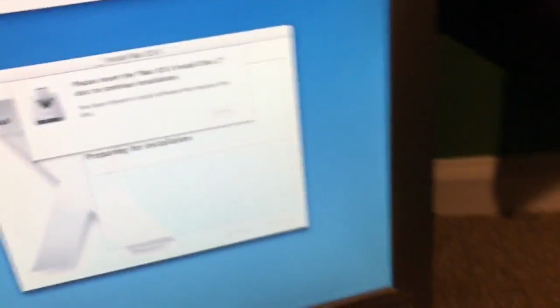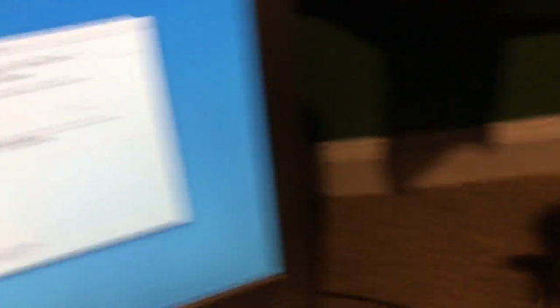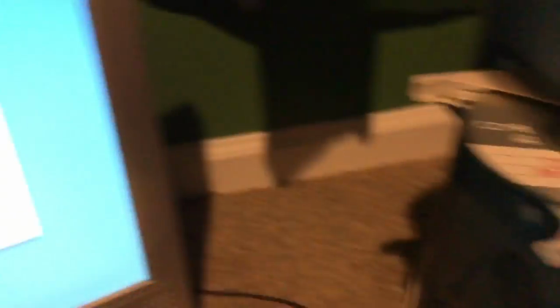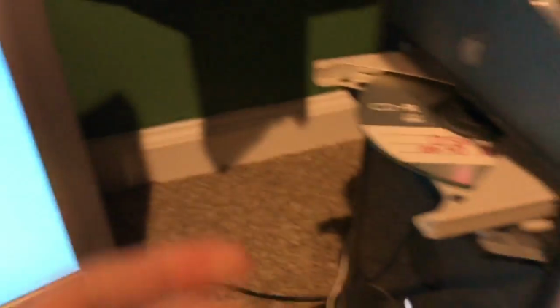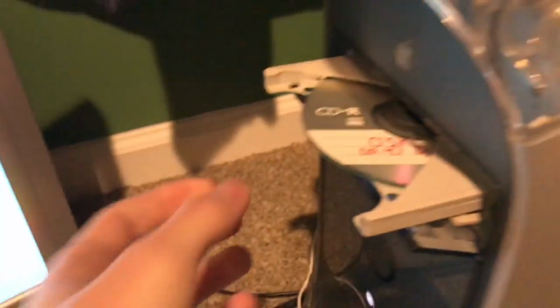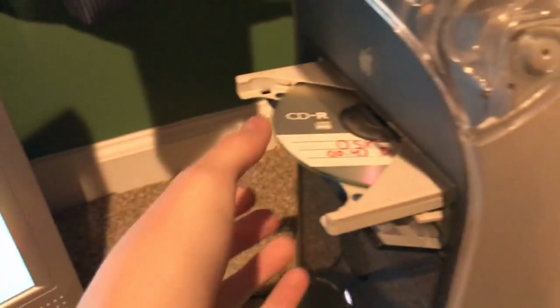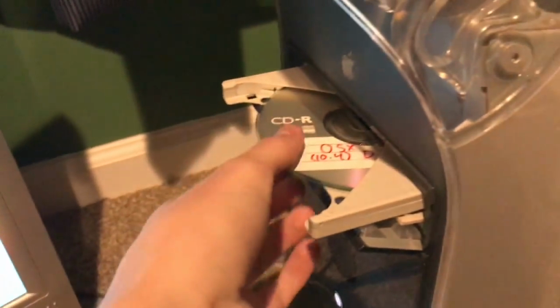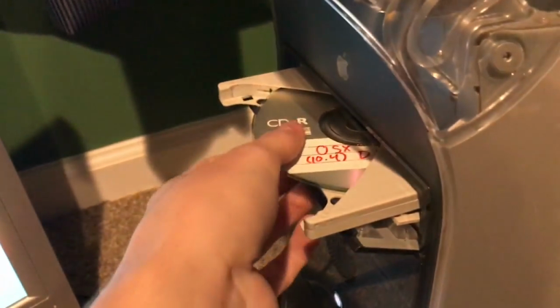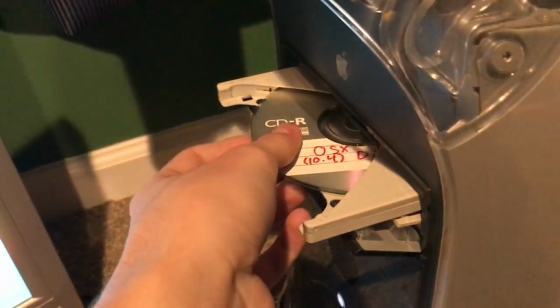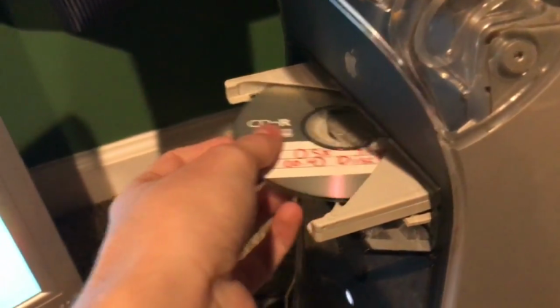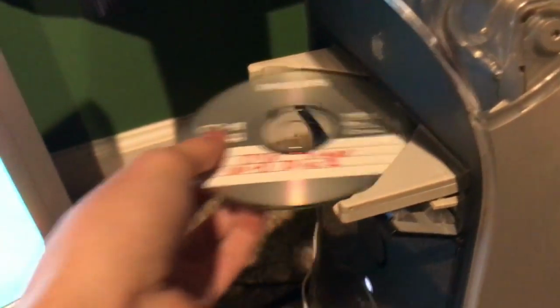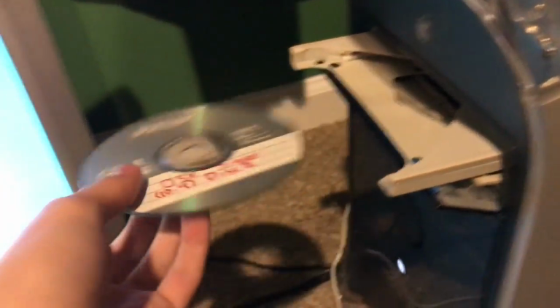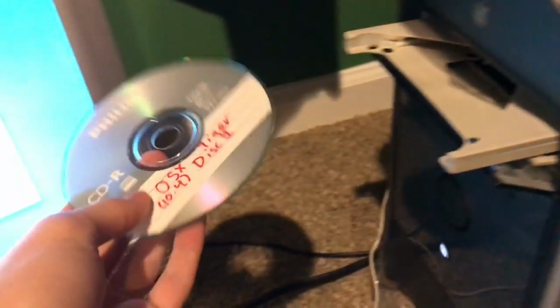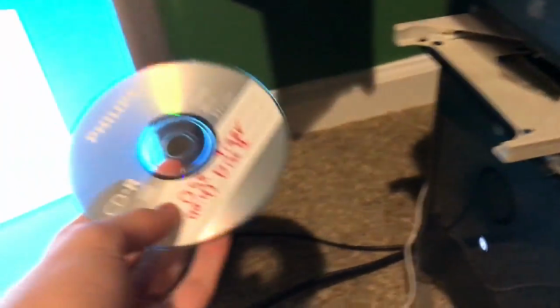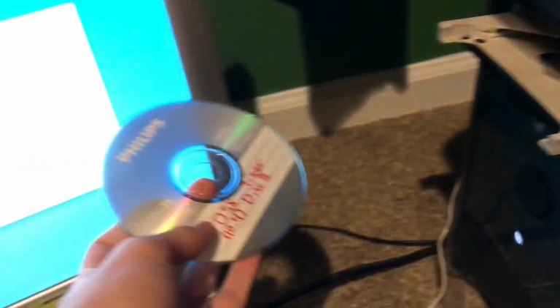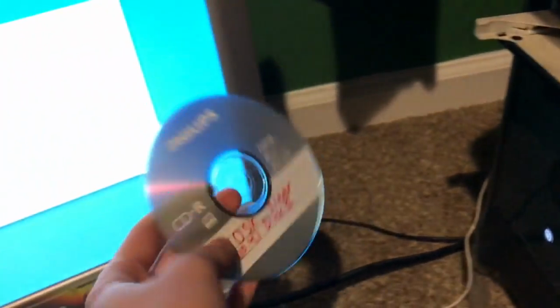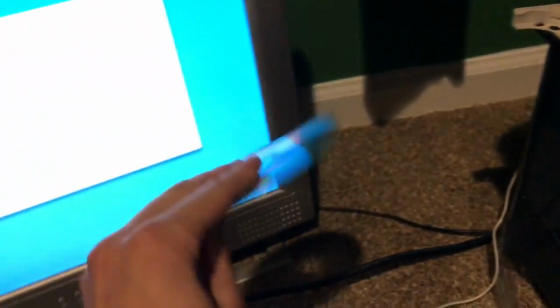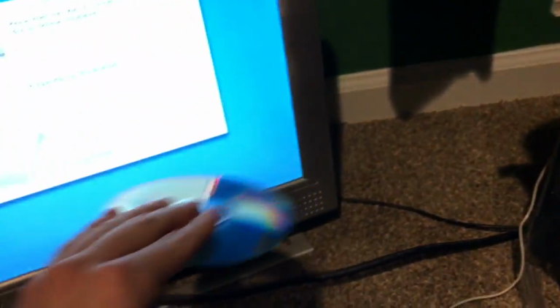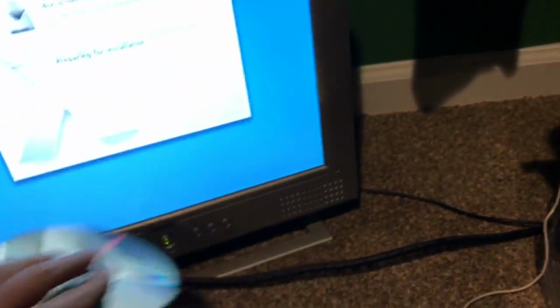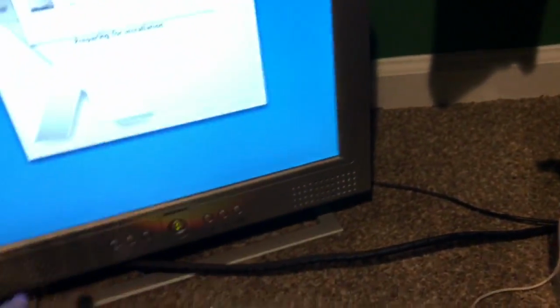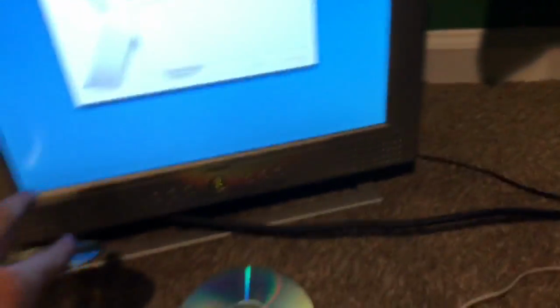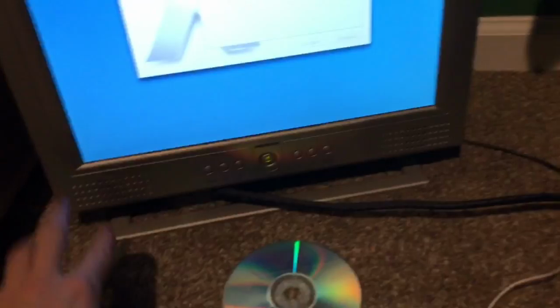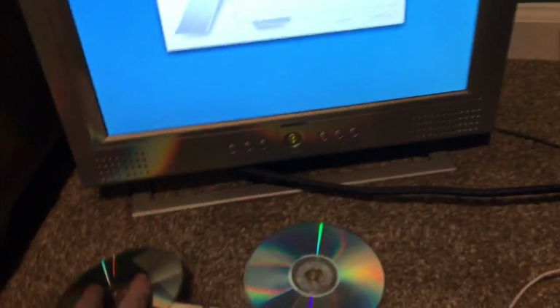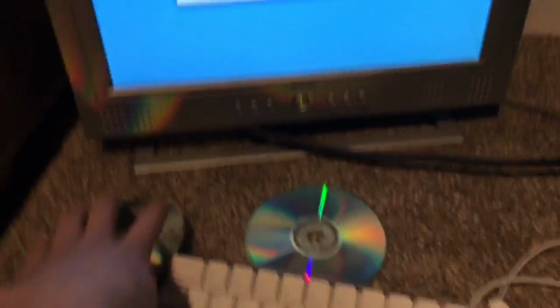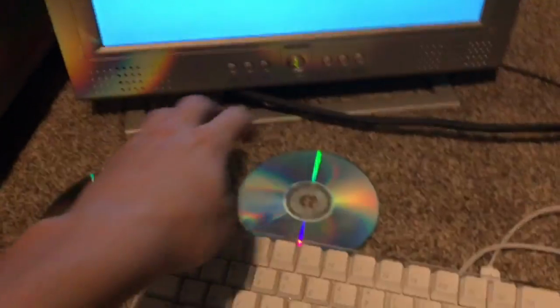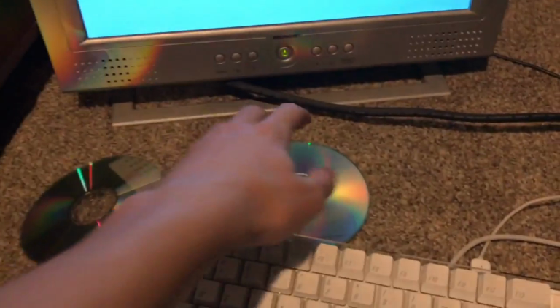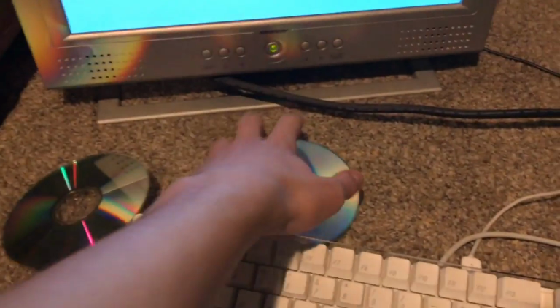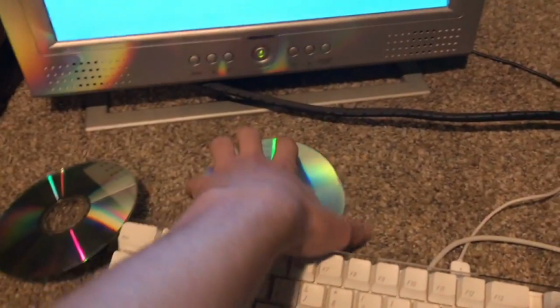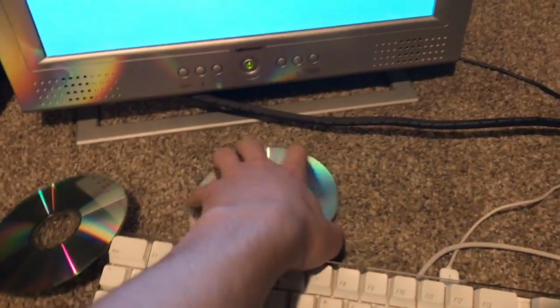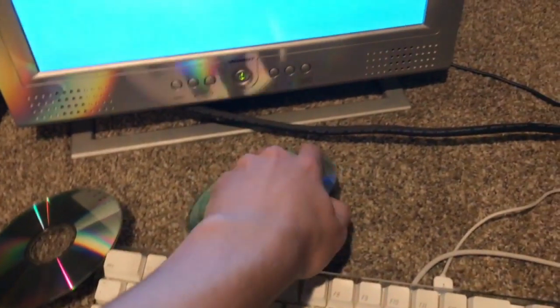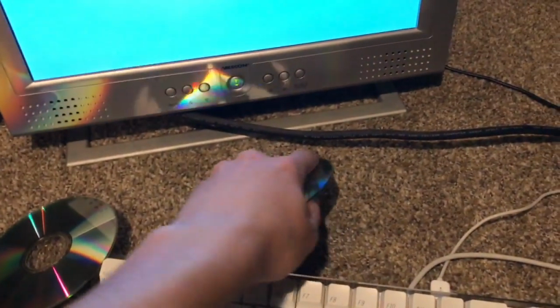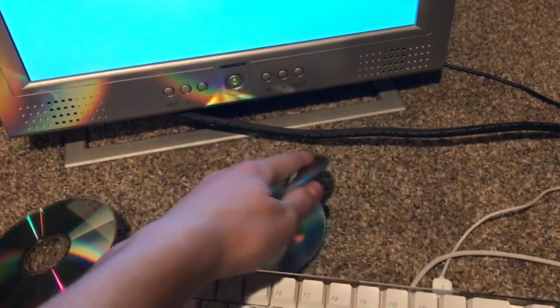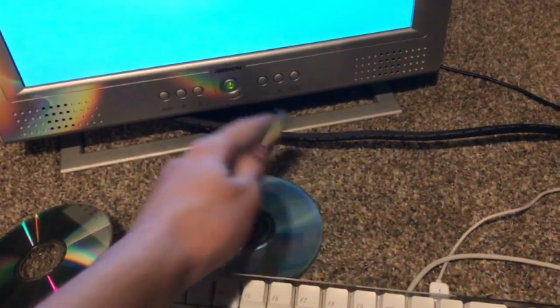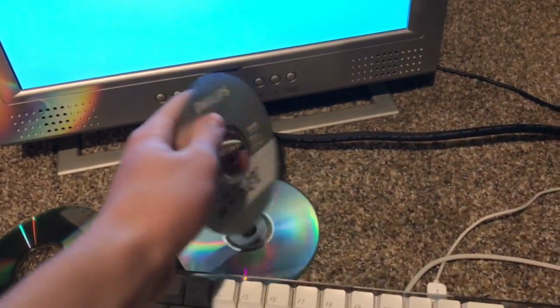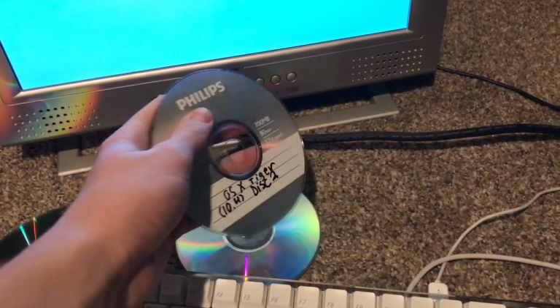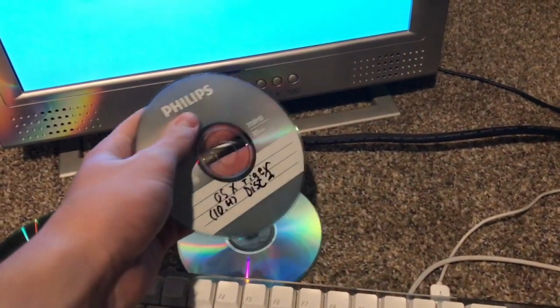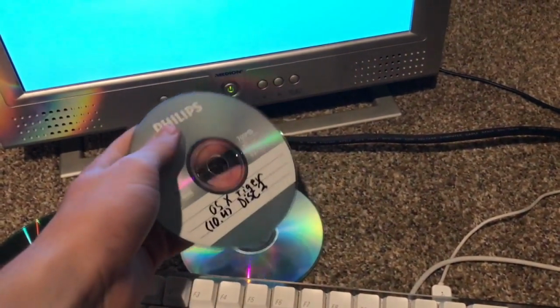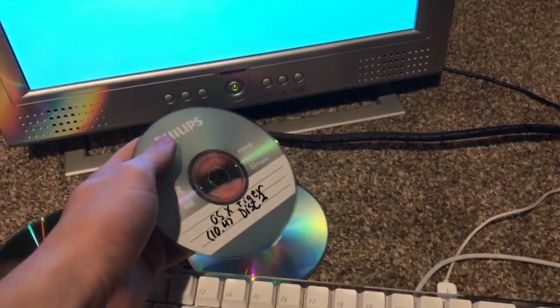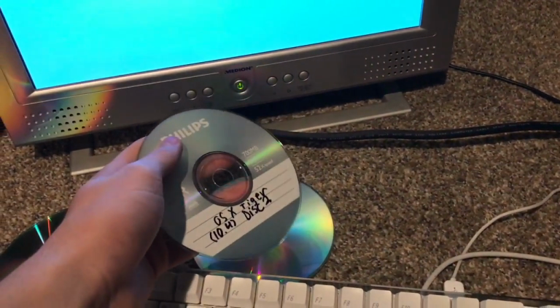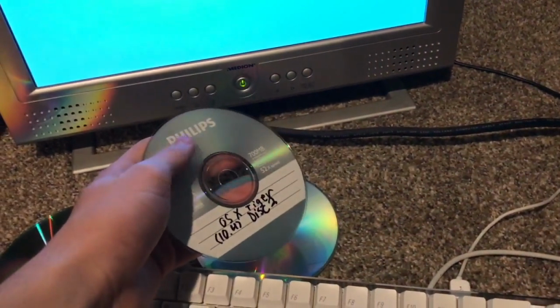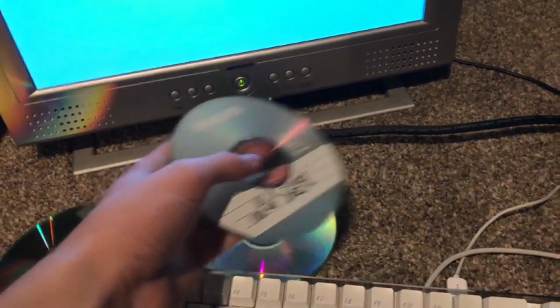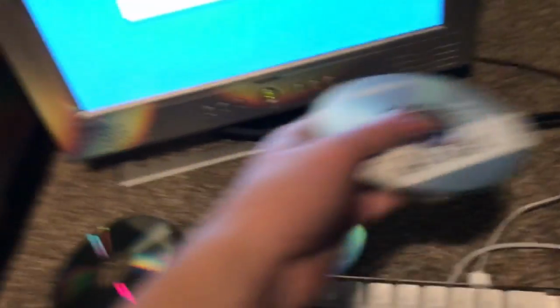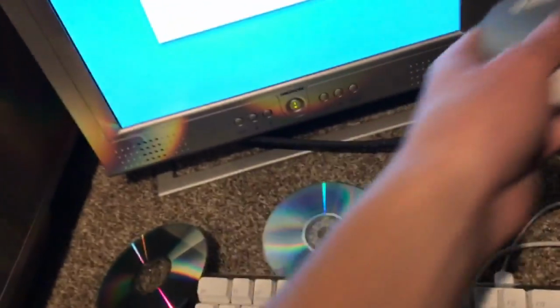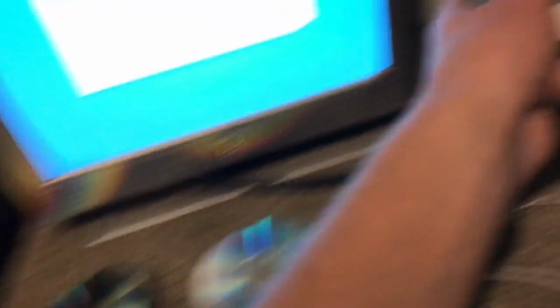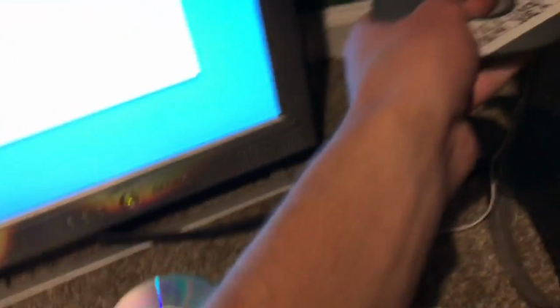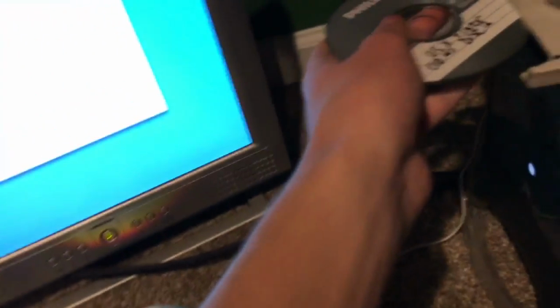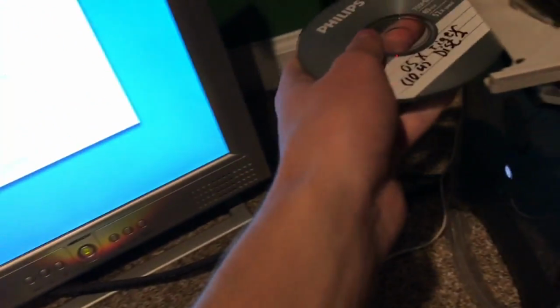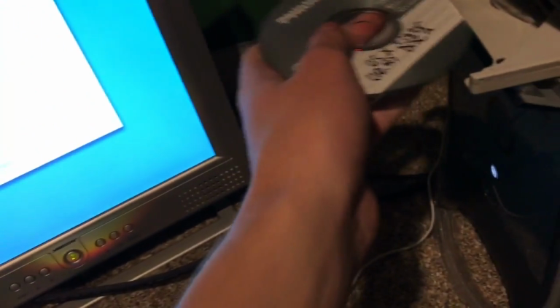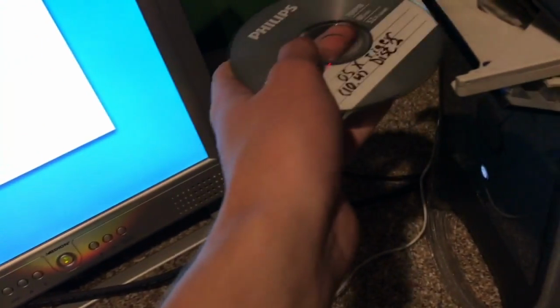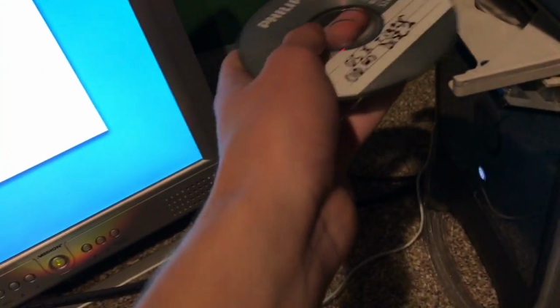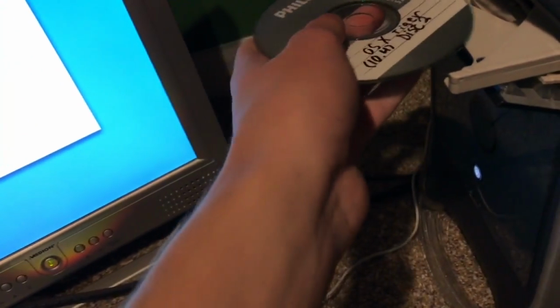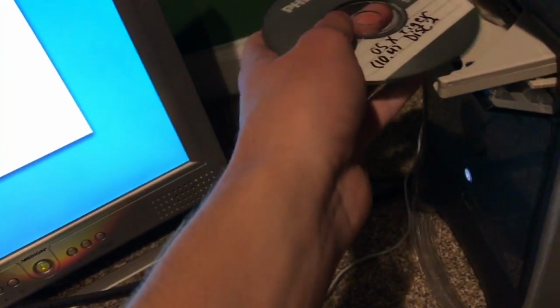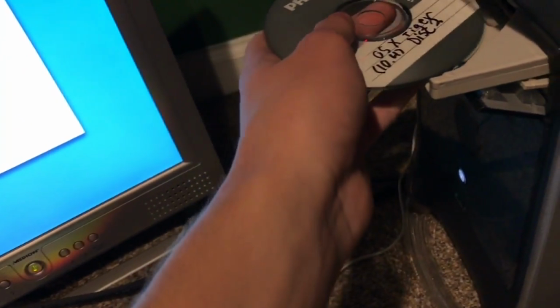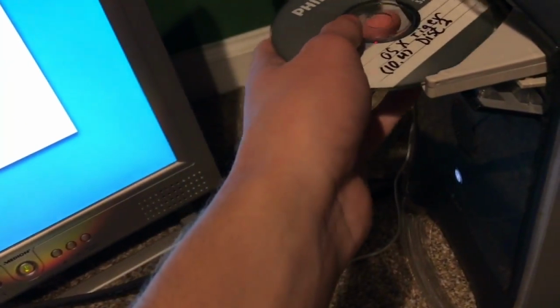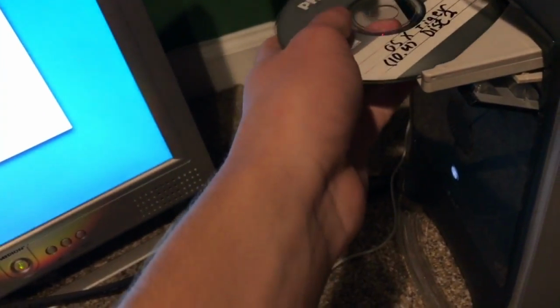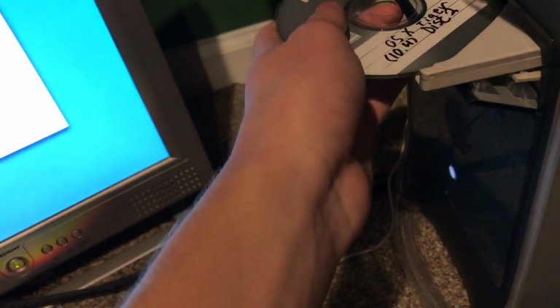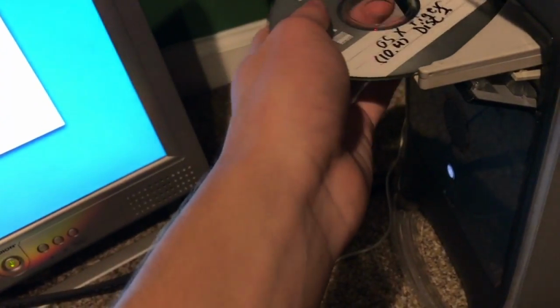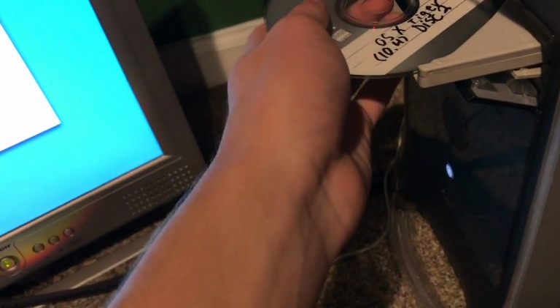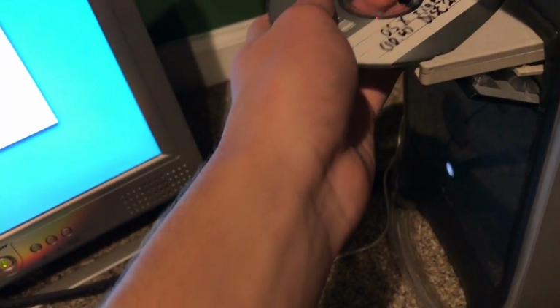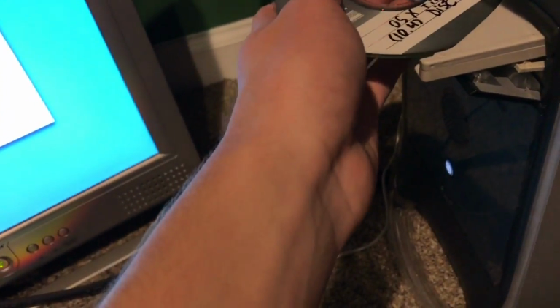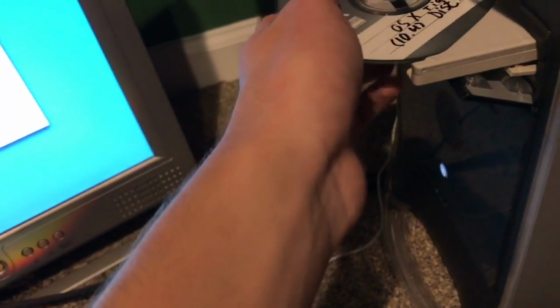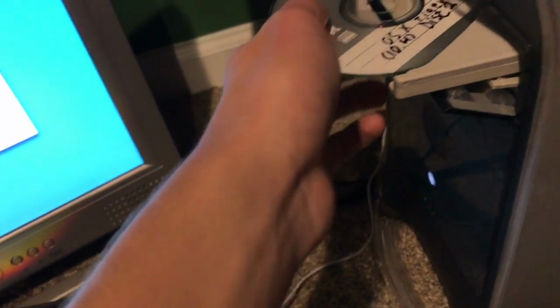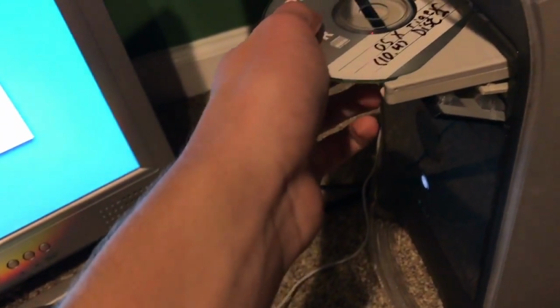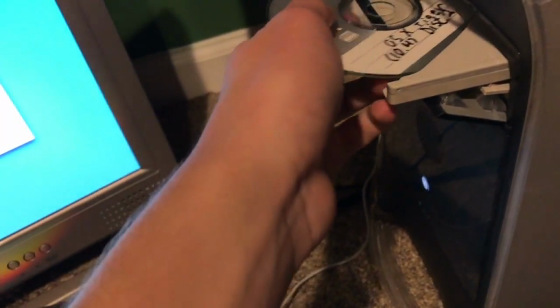Disk one installed just fine and it booted off the hard drive just fine. At first it wasn't really booting too well, so I thought the hard drive was probably bad.